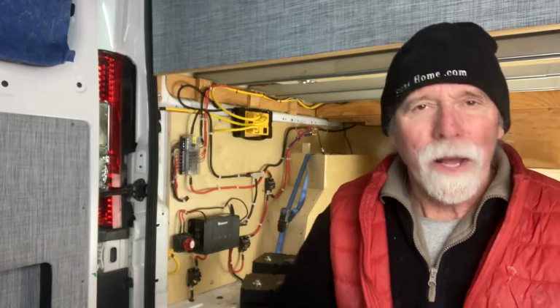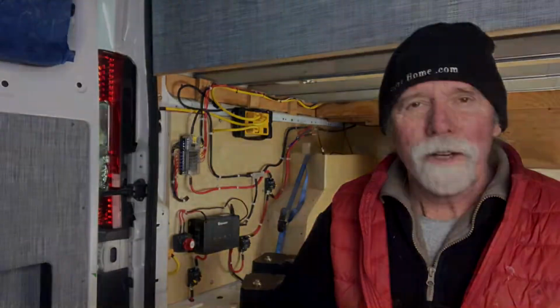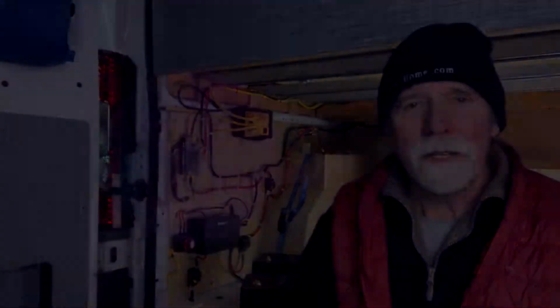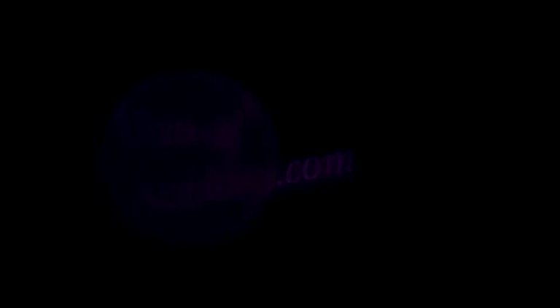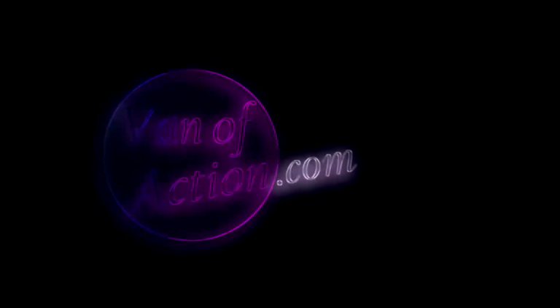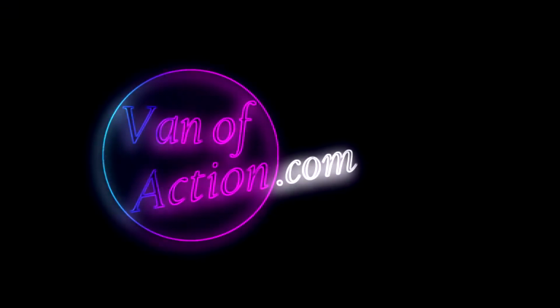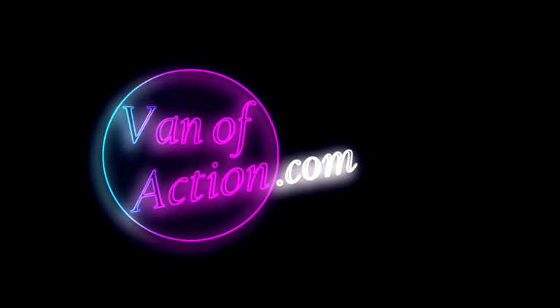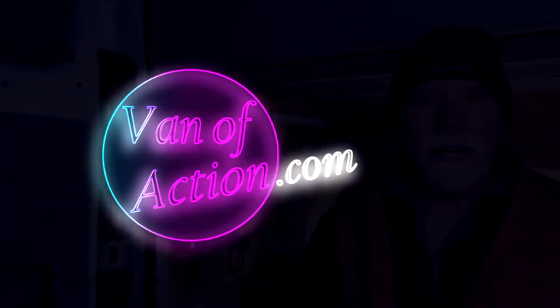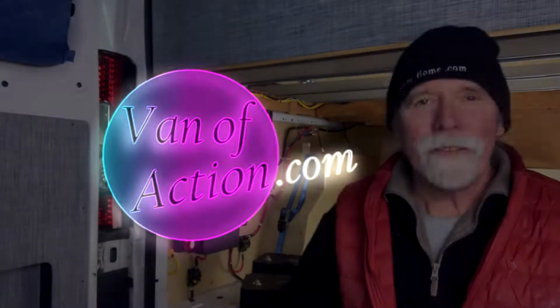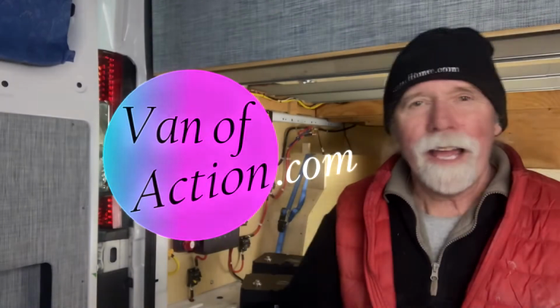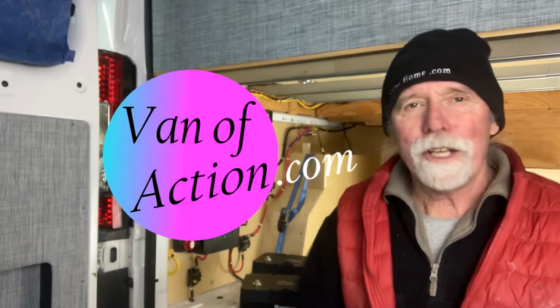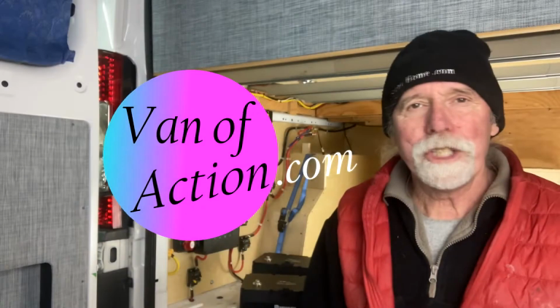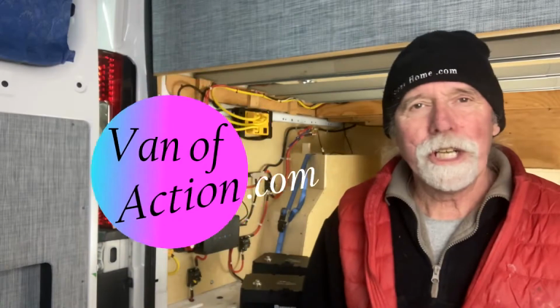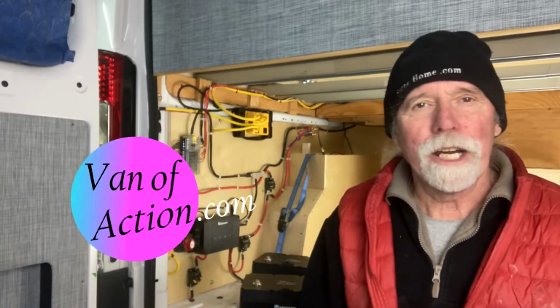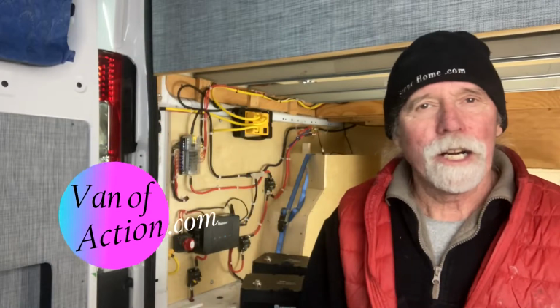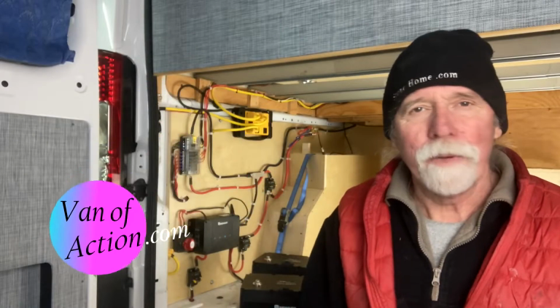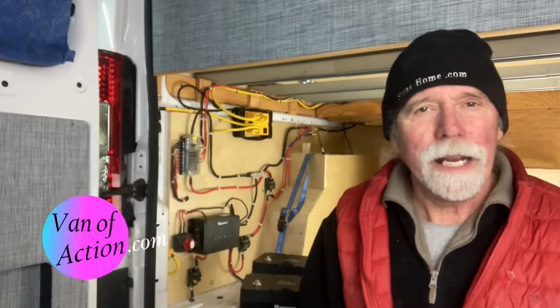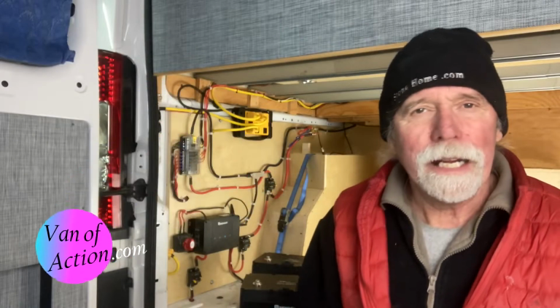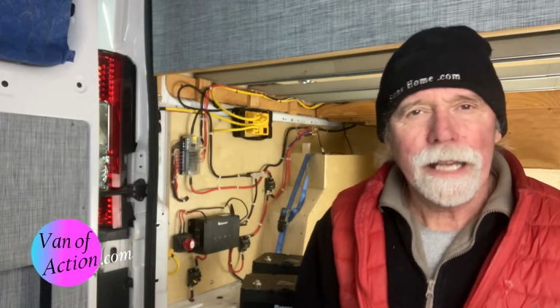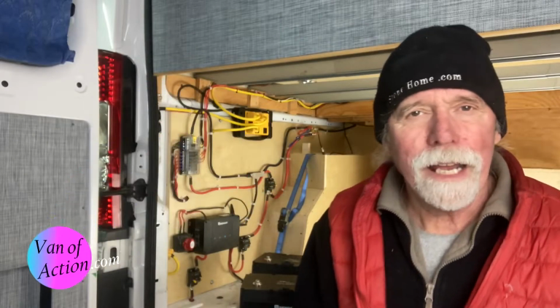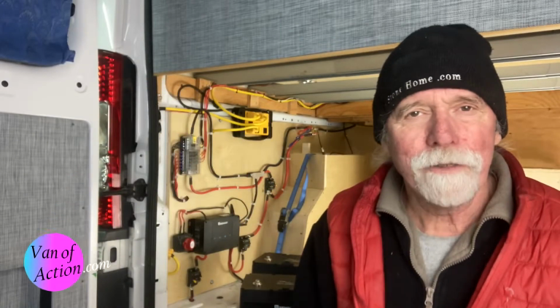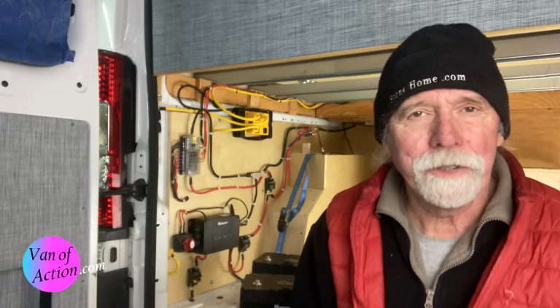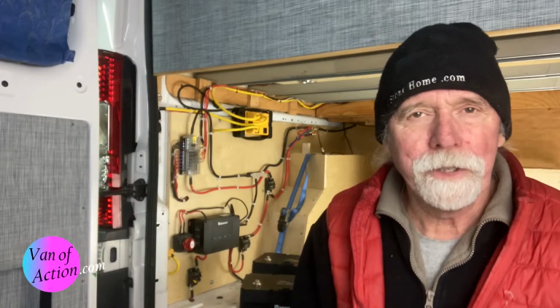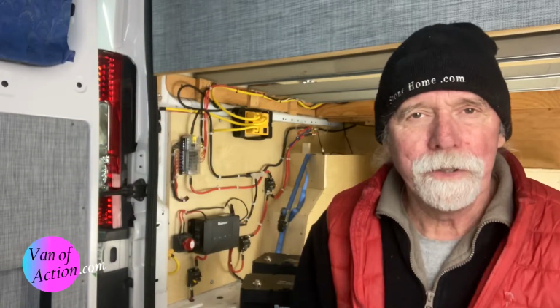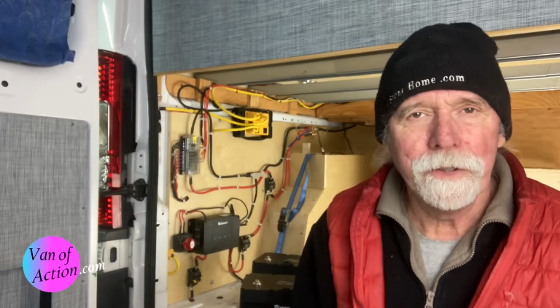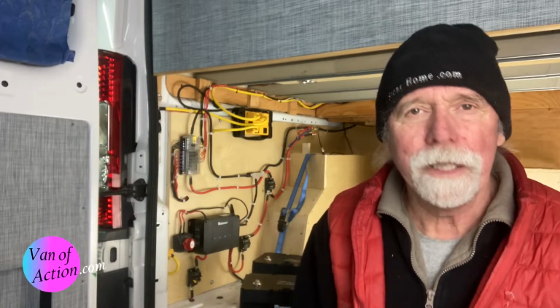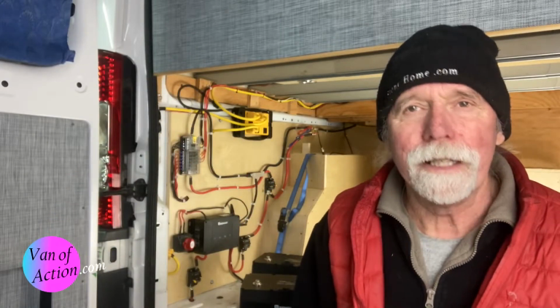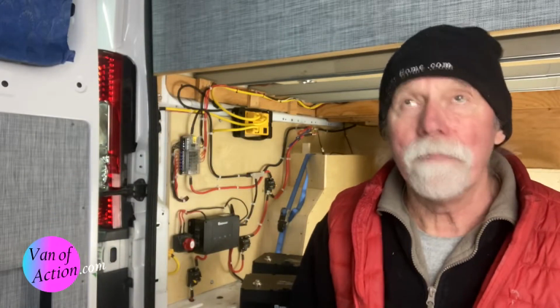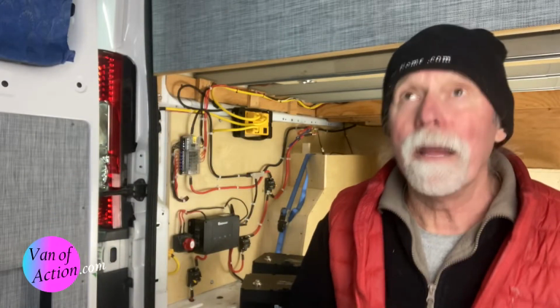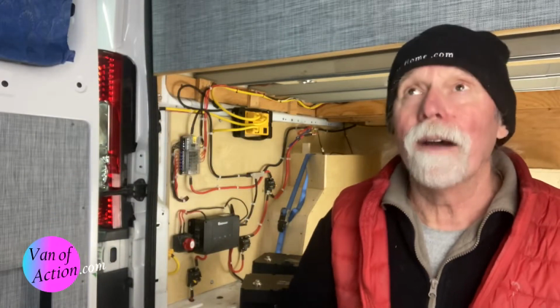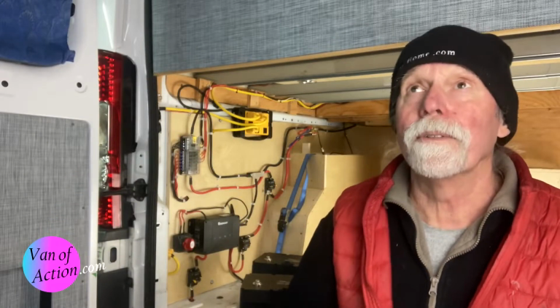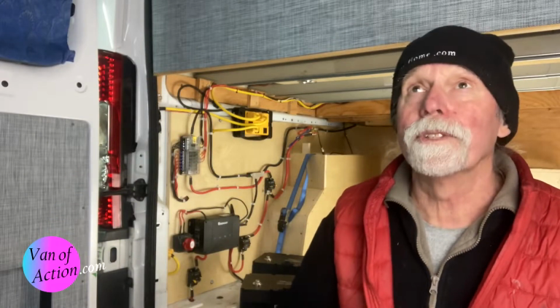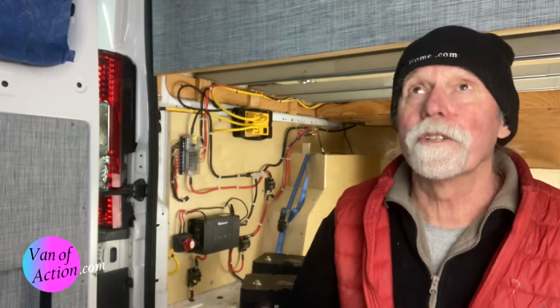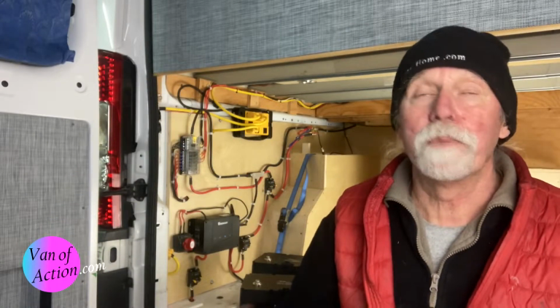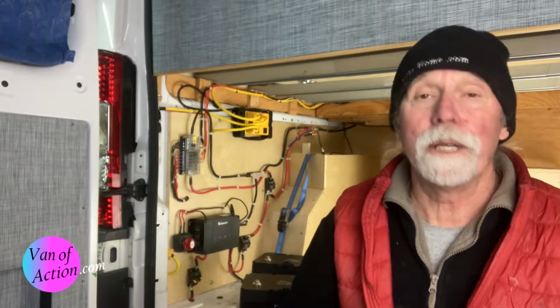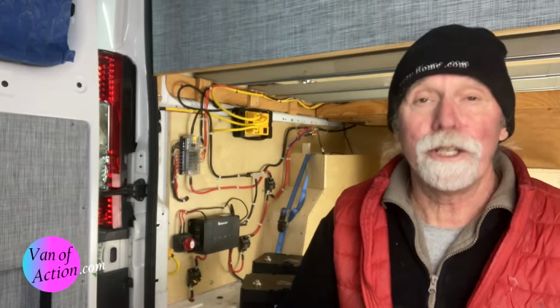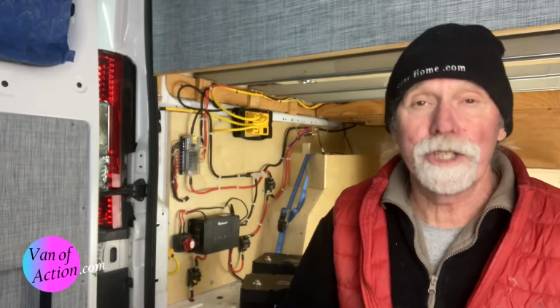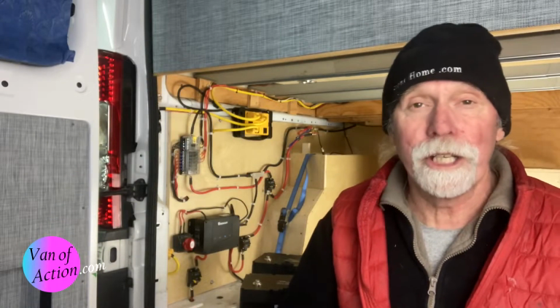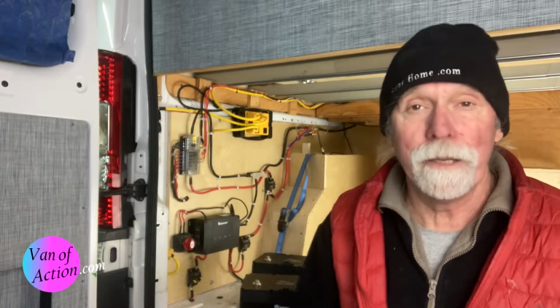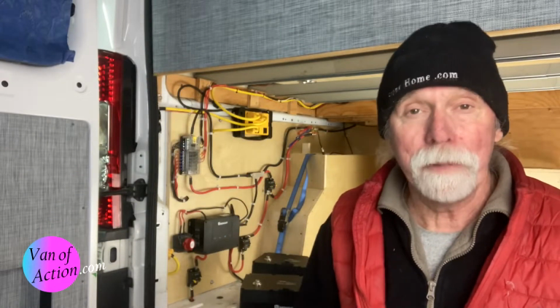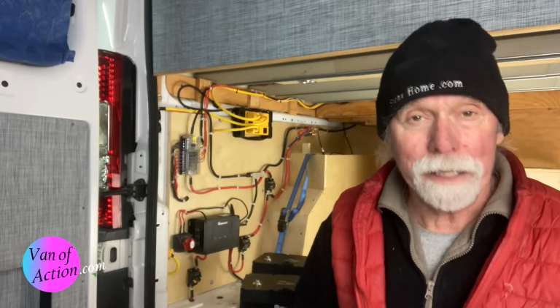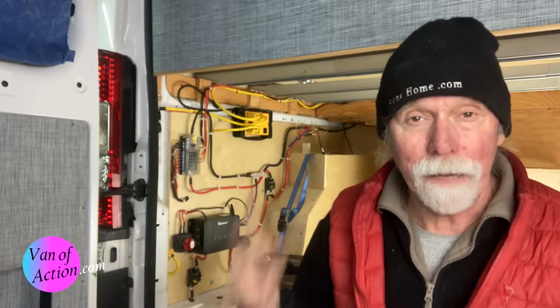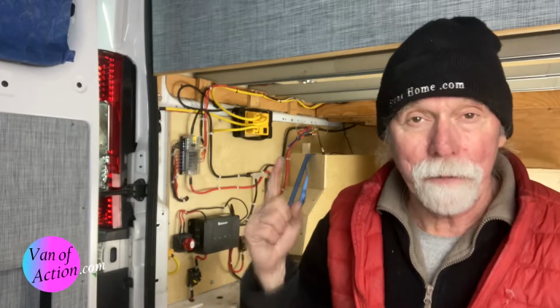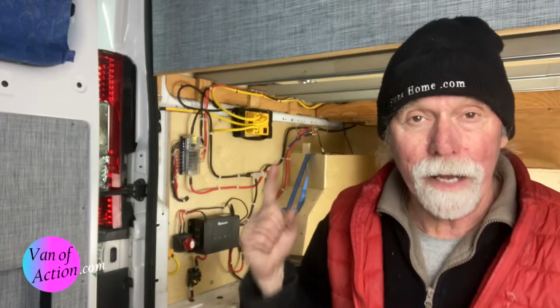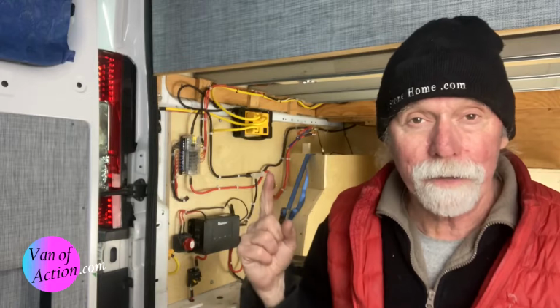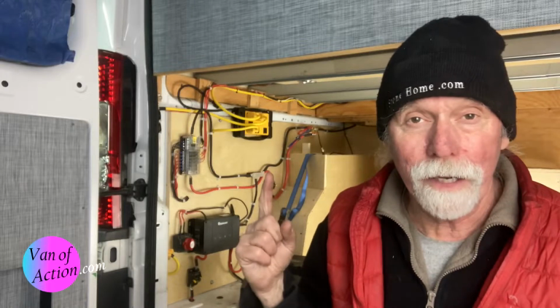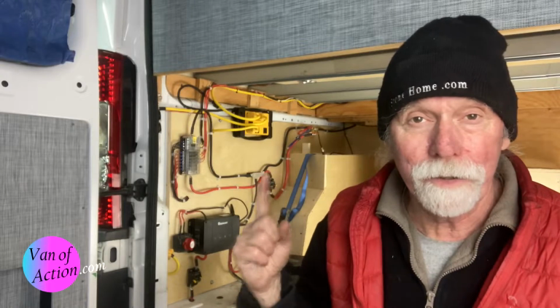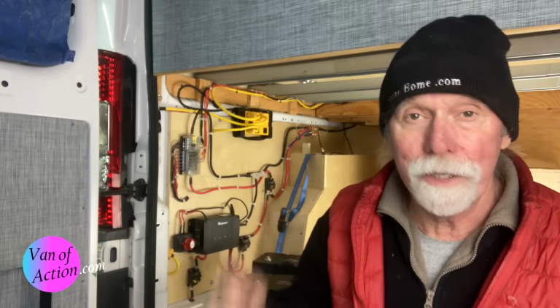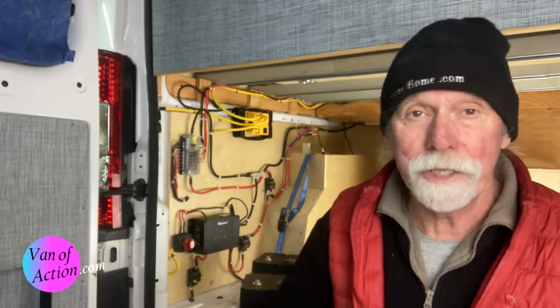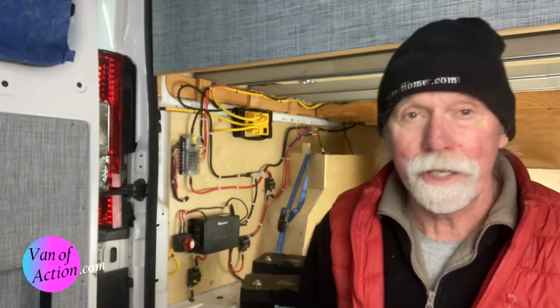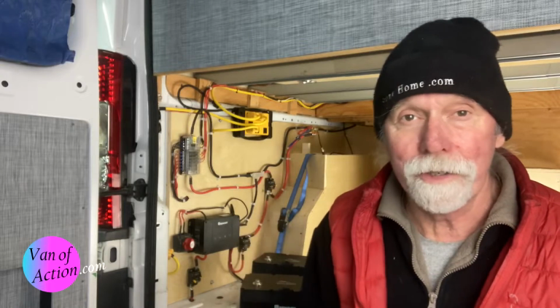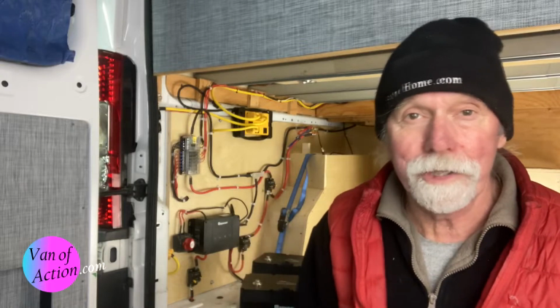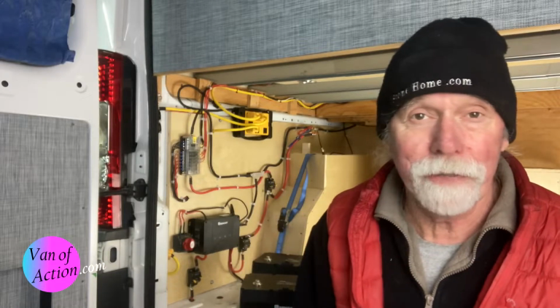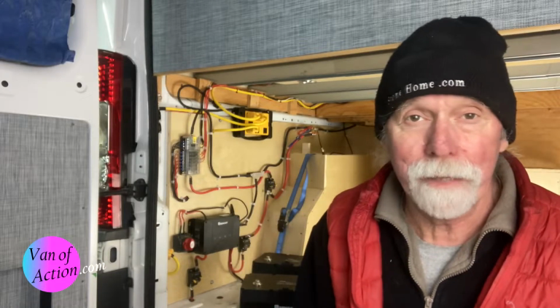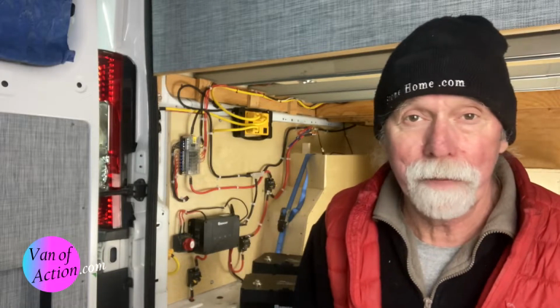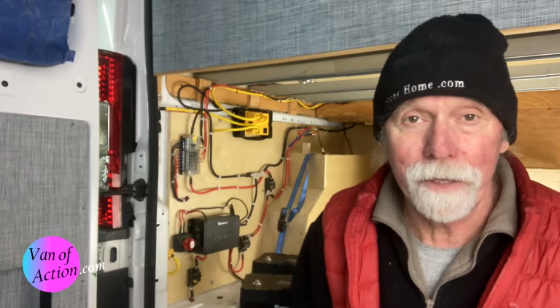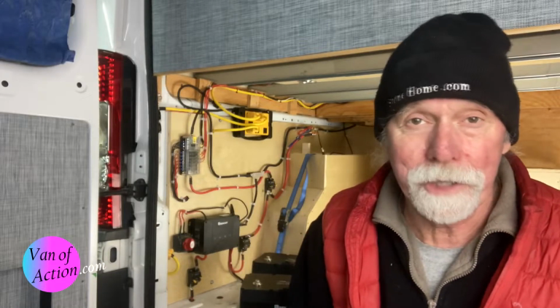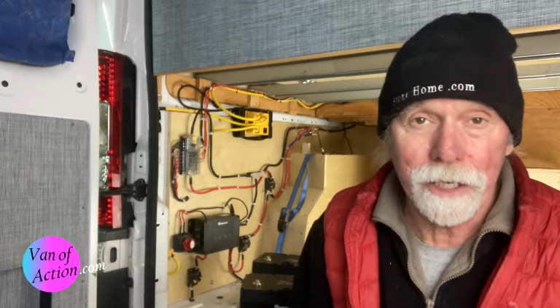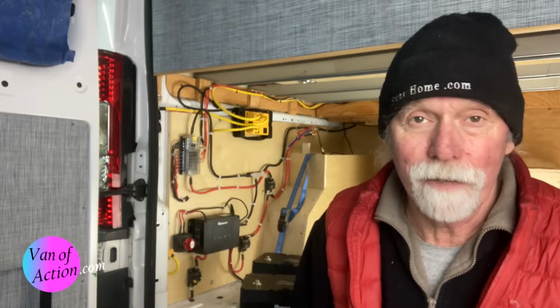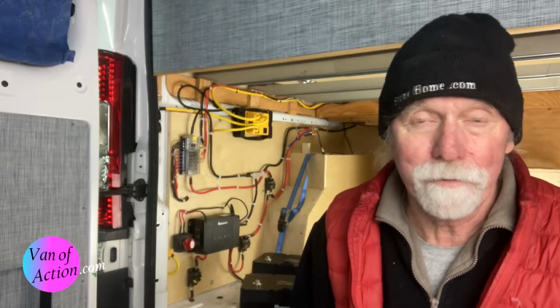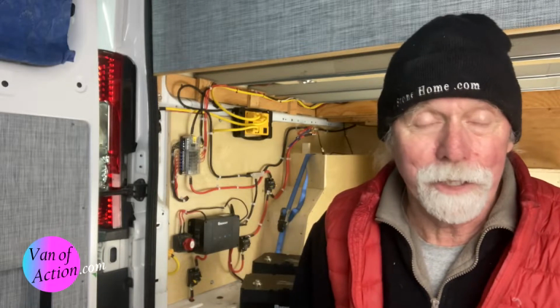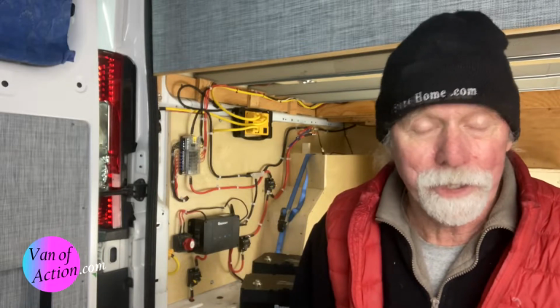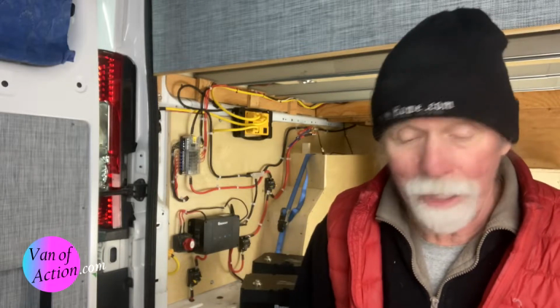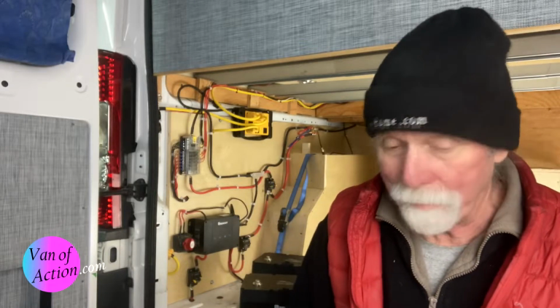Welcome to the Van of Action on a rainy afternoon in the mountains of British Columbia. That background noise you hear is the rain bouncing off my shop.